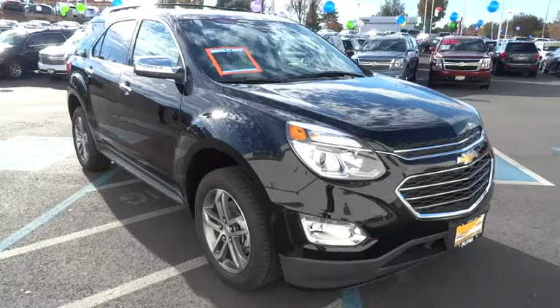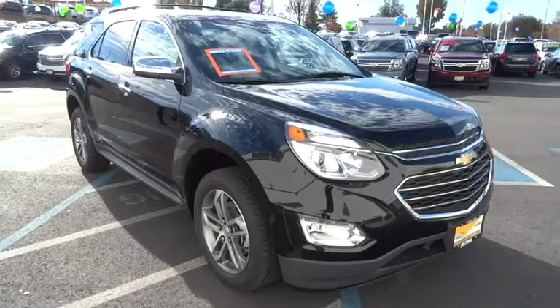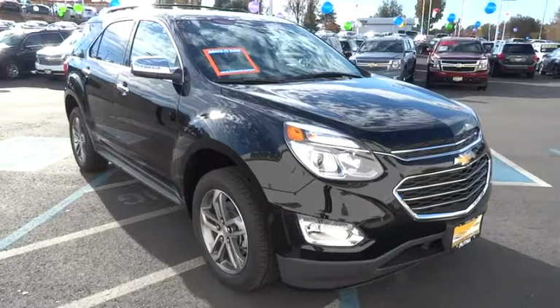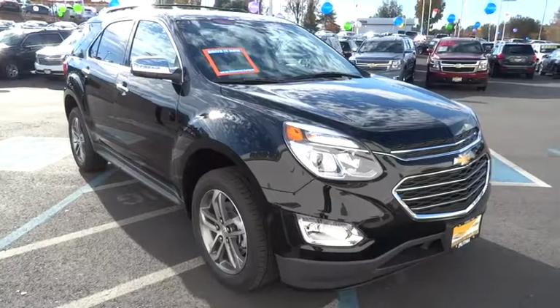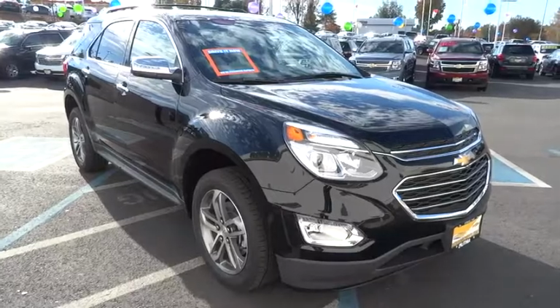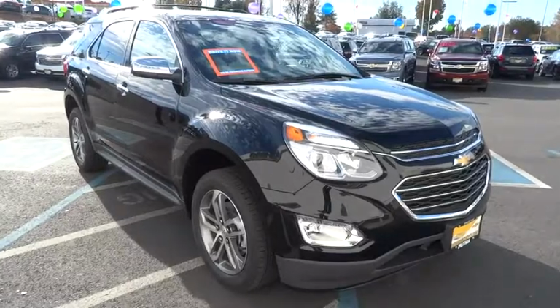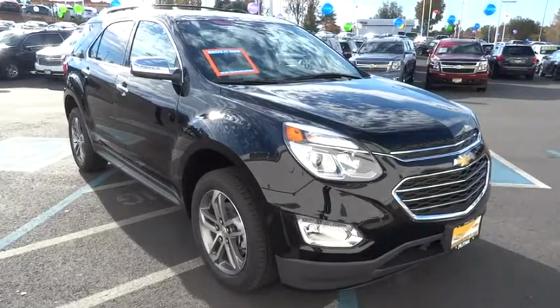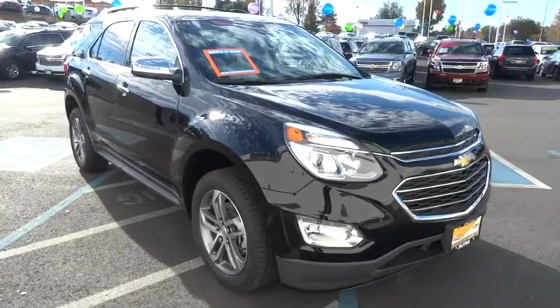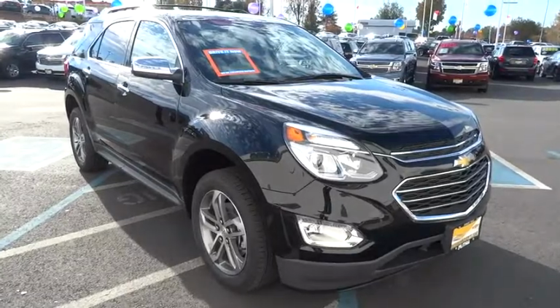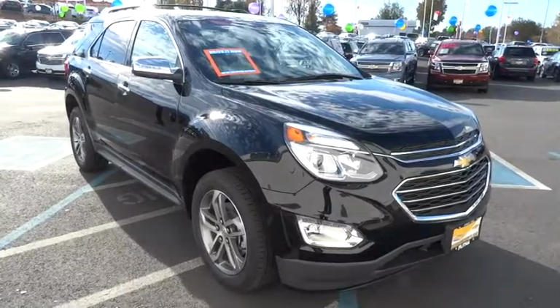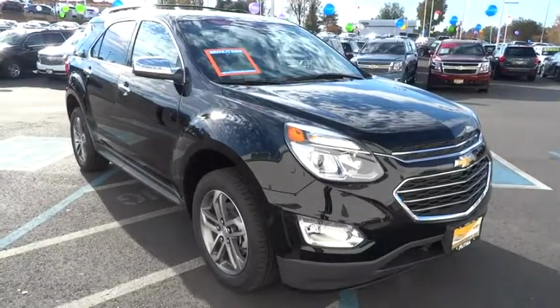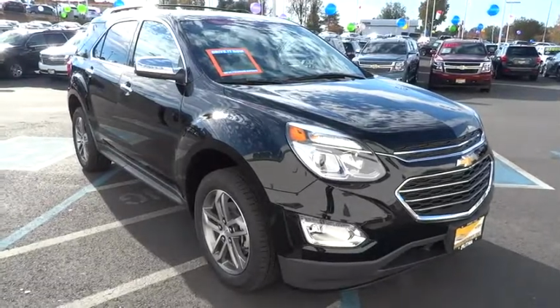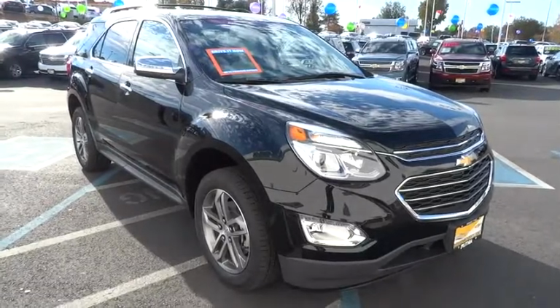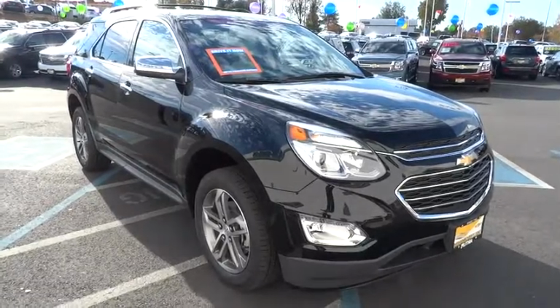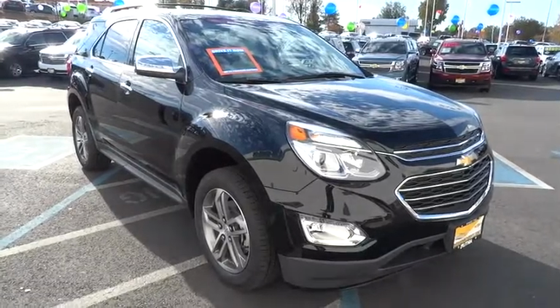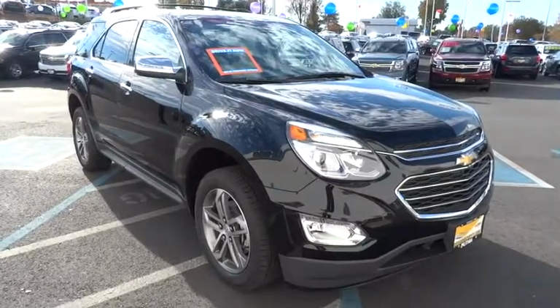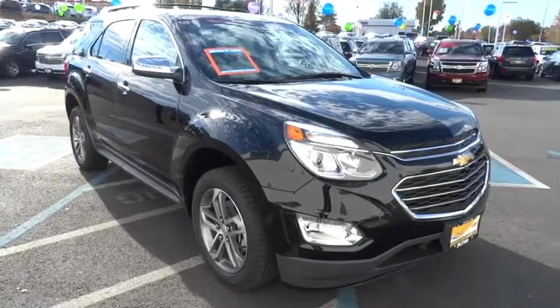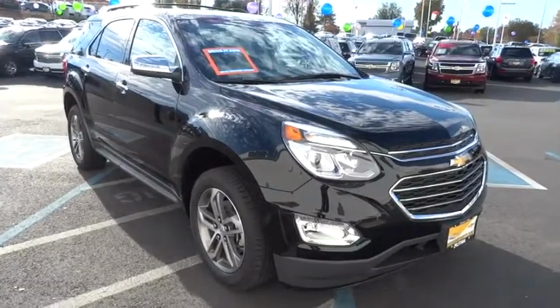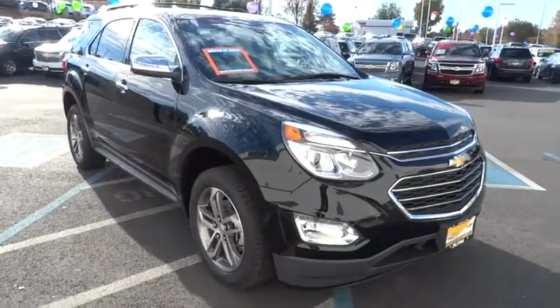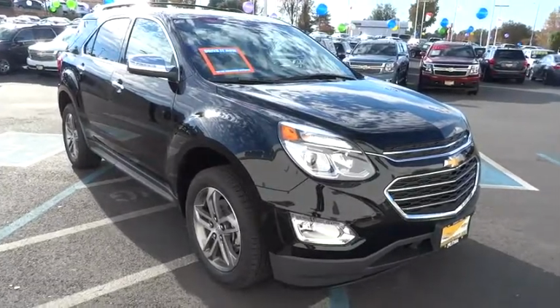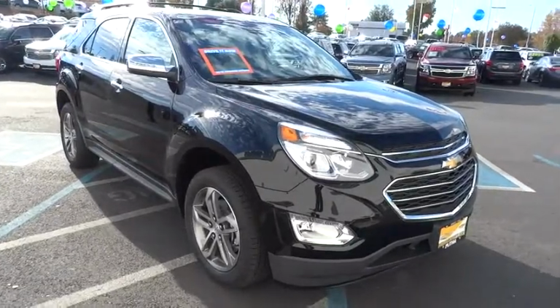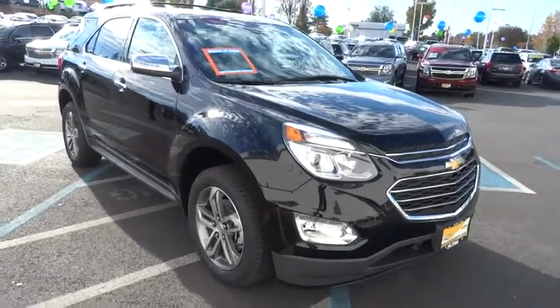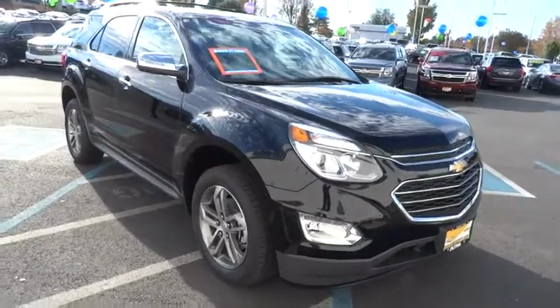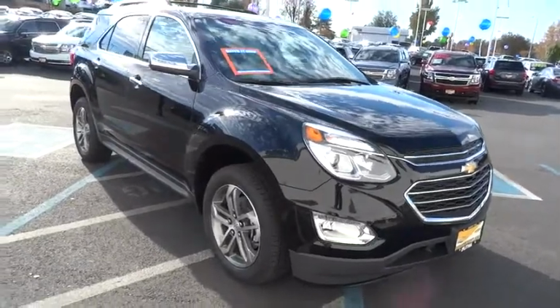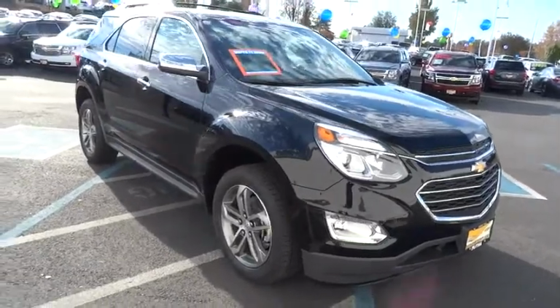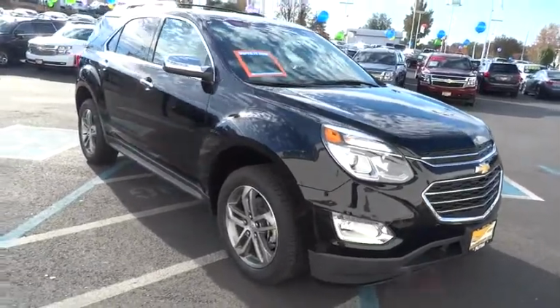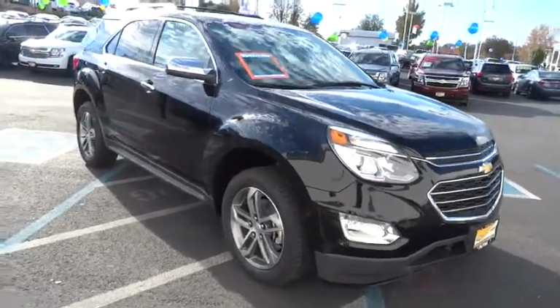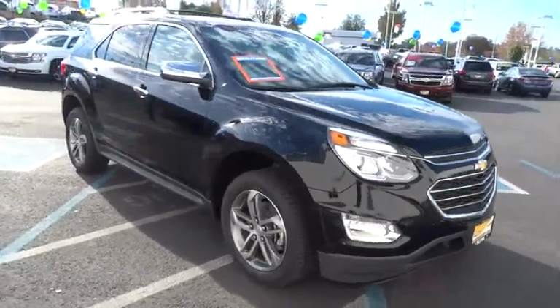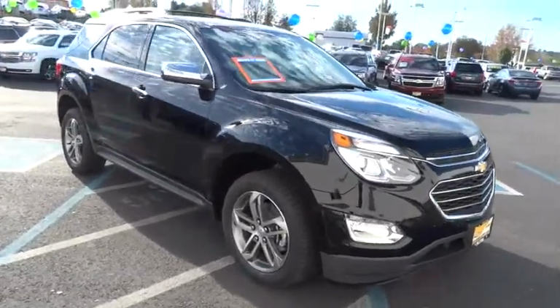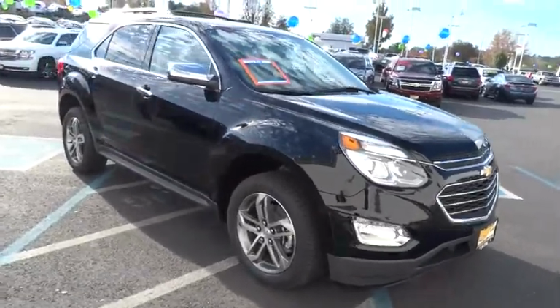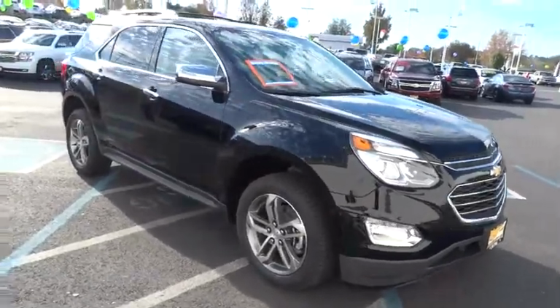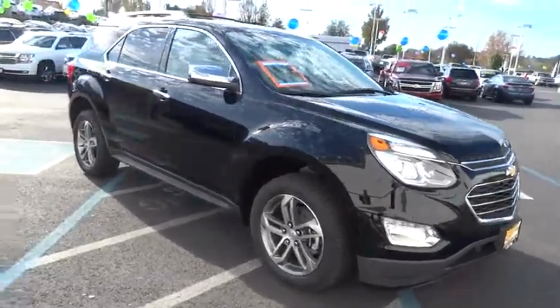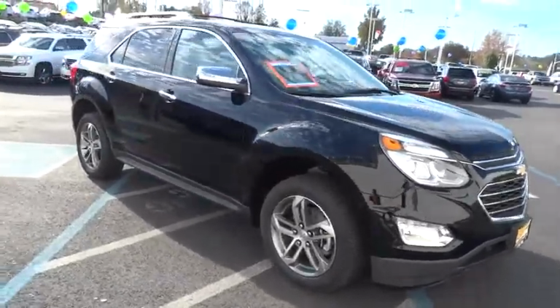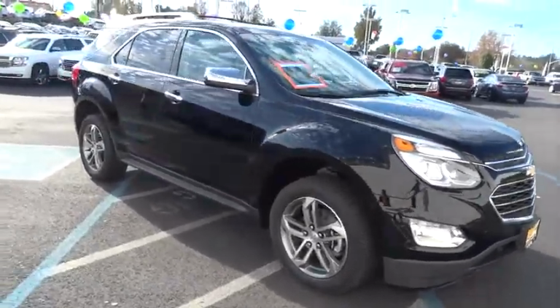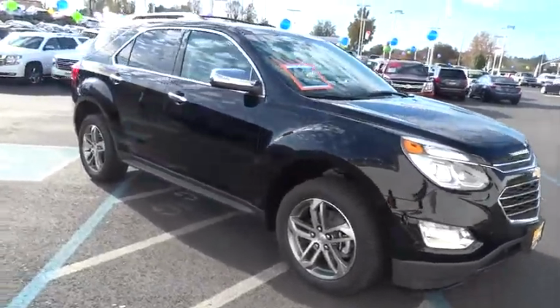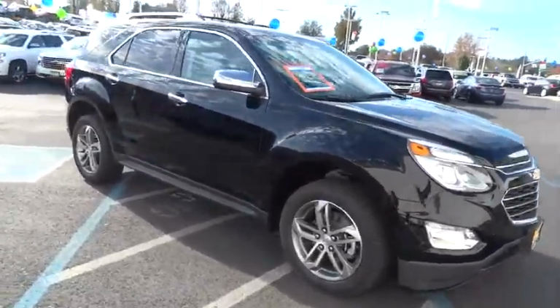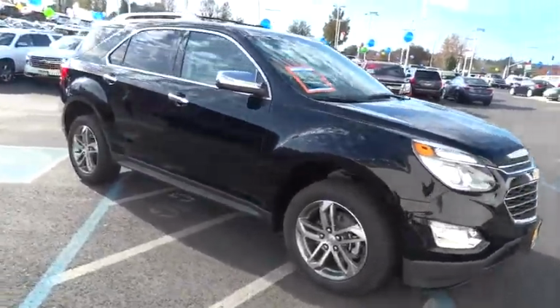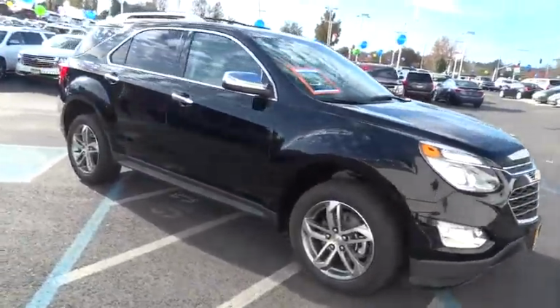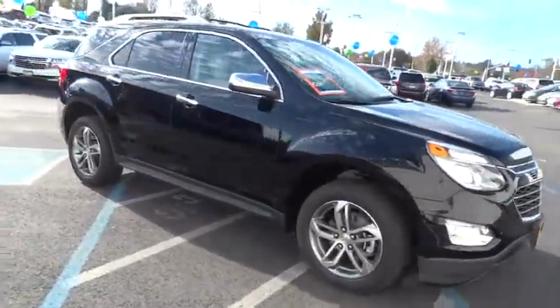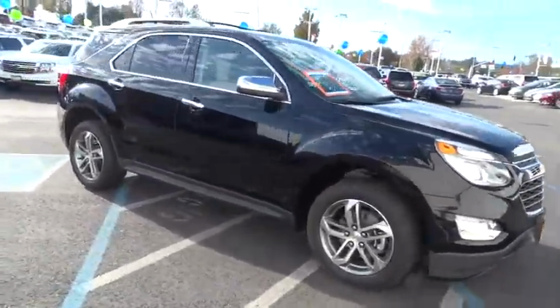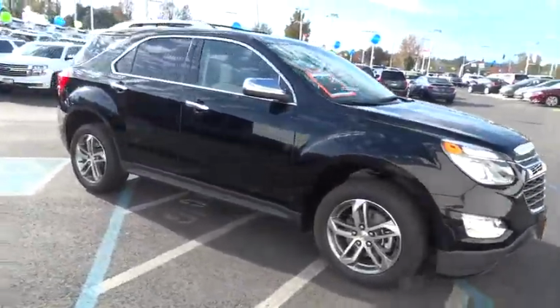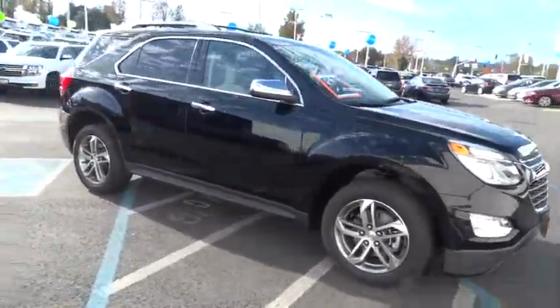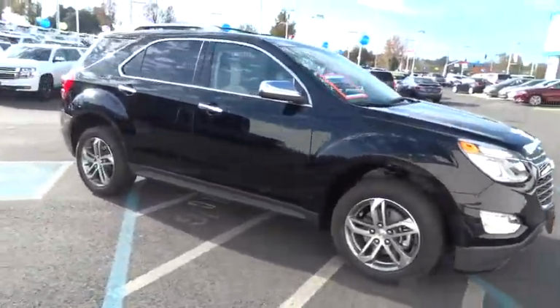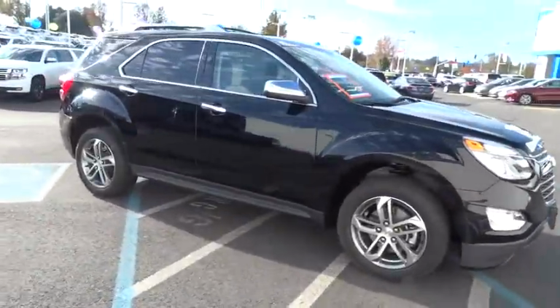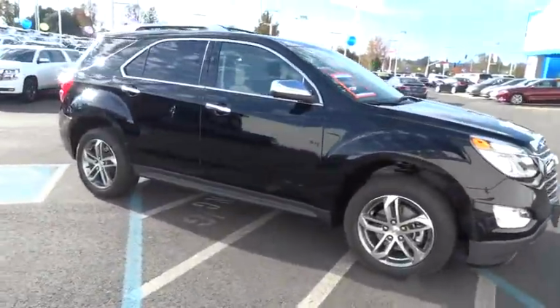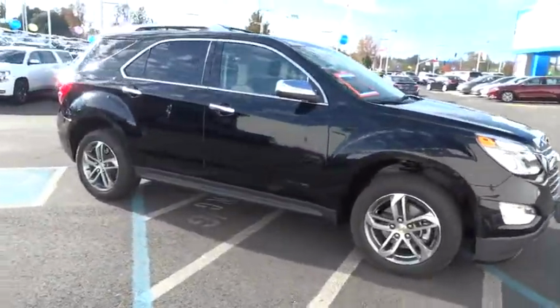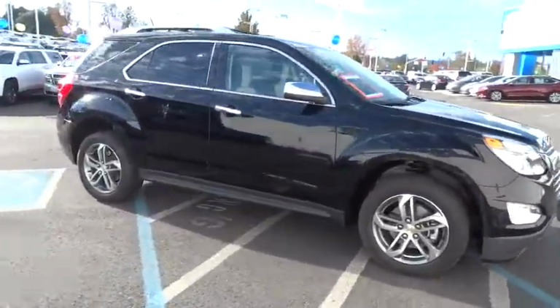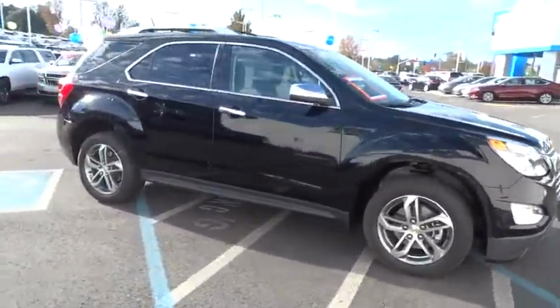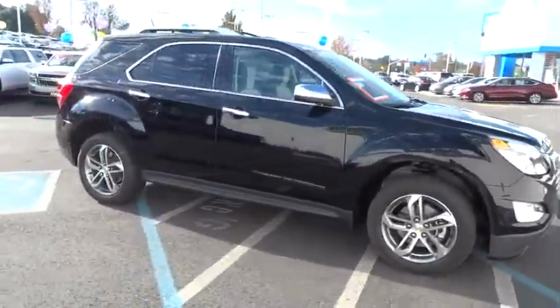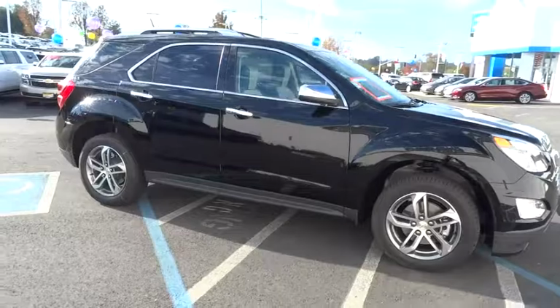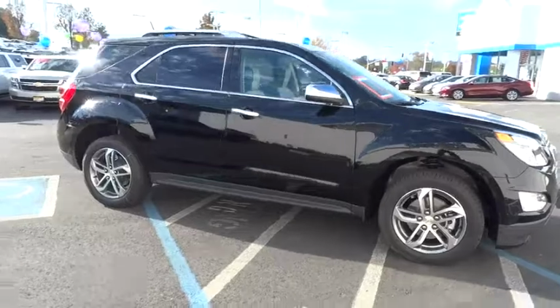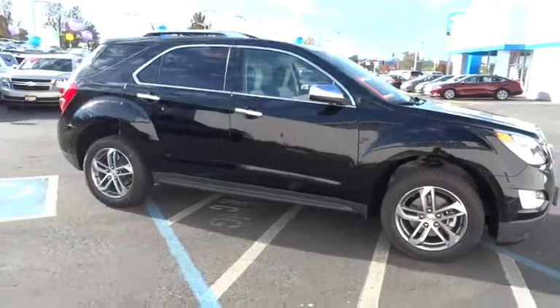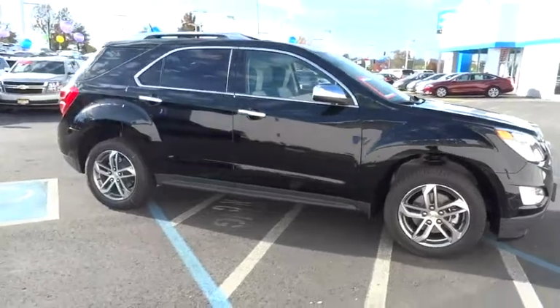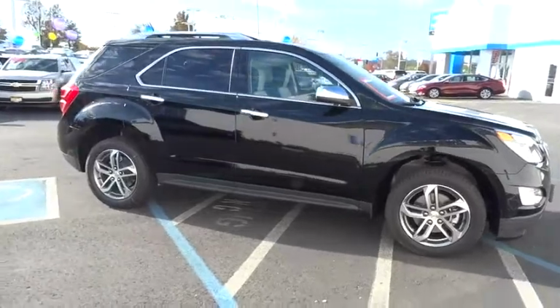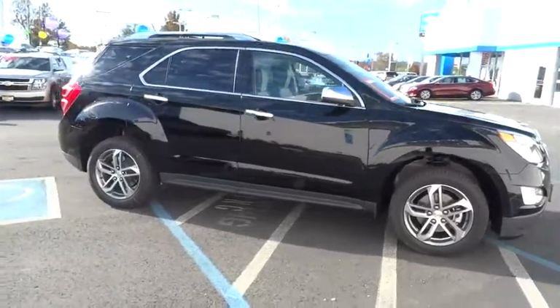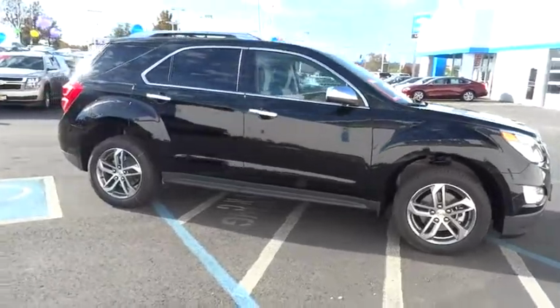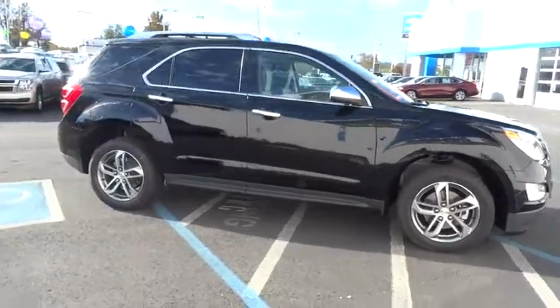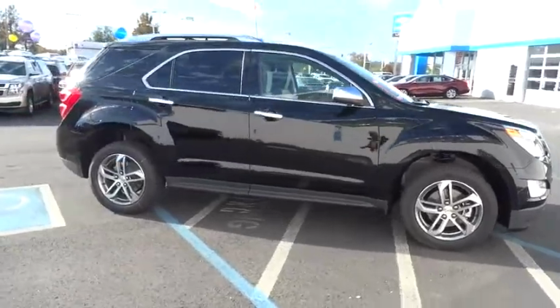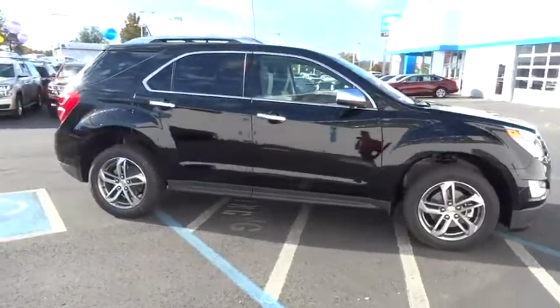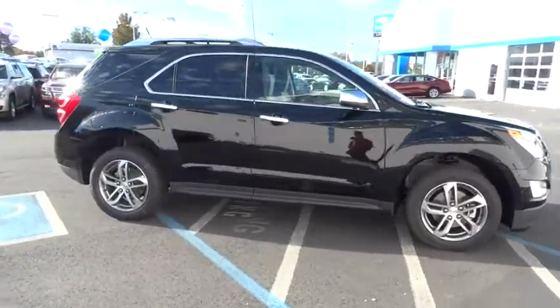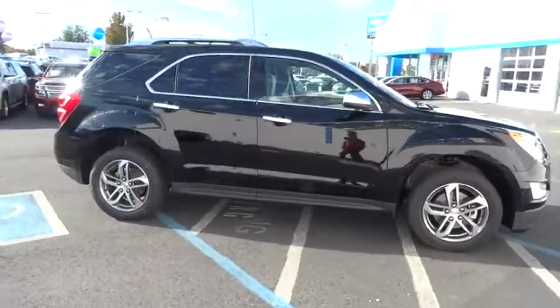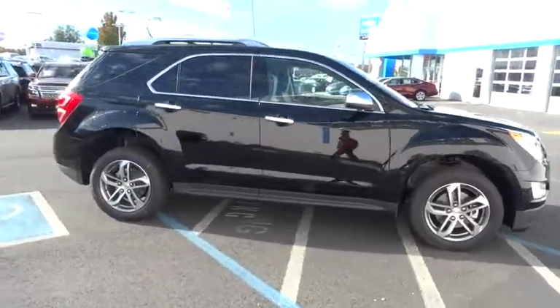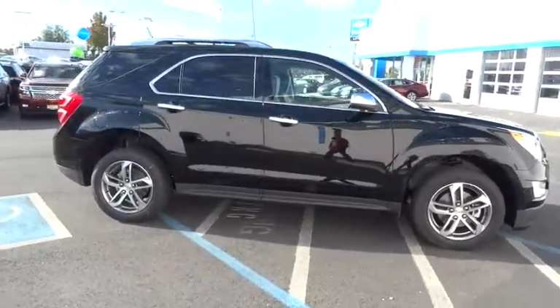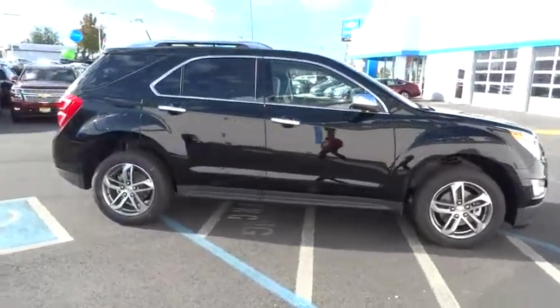The 2017 Chevrolet Equinox. Fuel efficiency, safety, and value equals the Chevy Equinox.